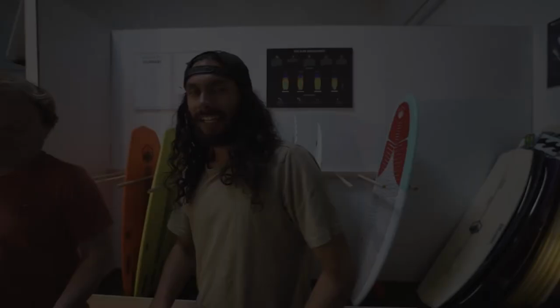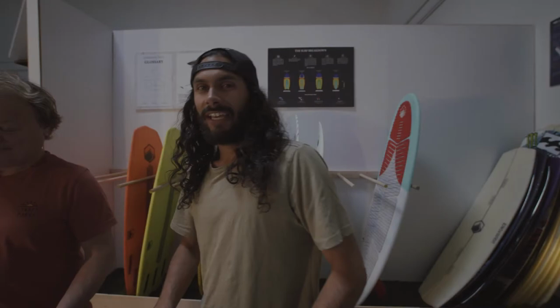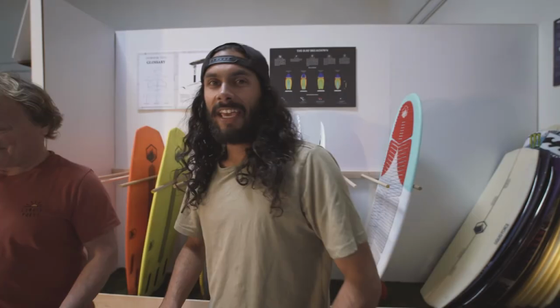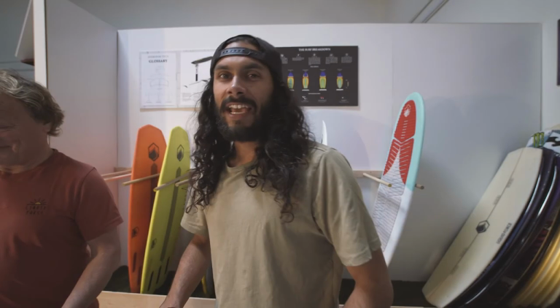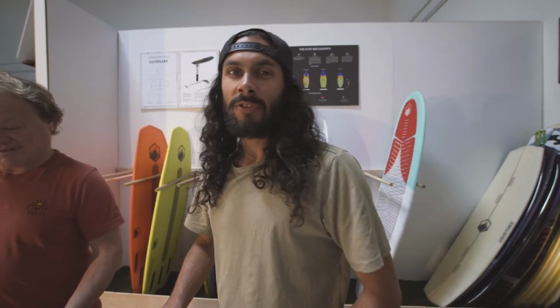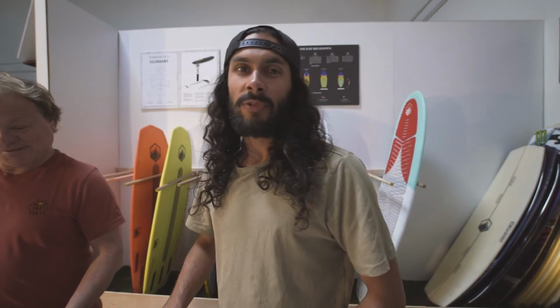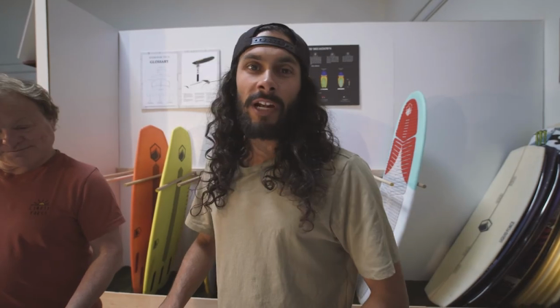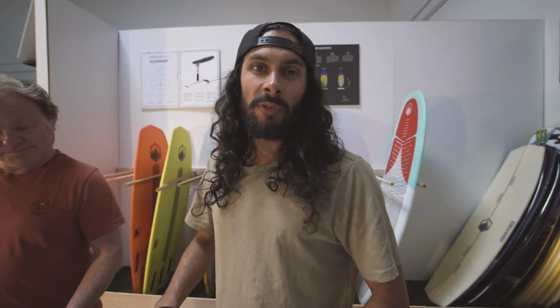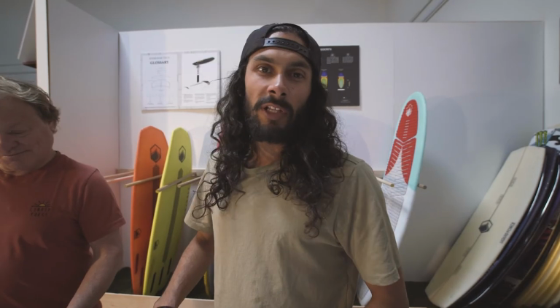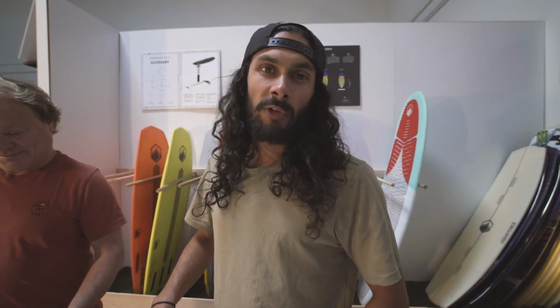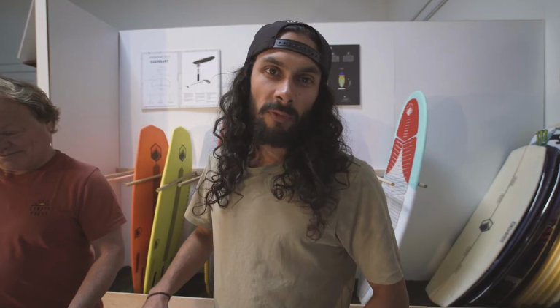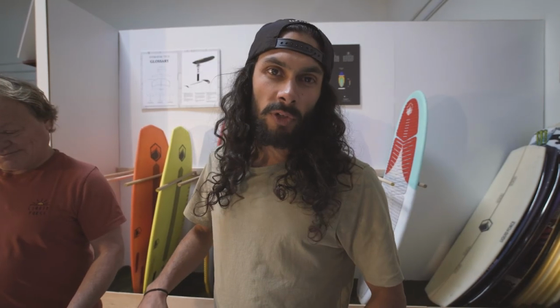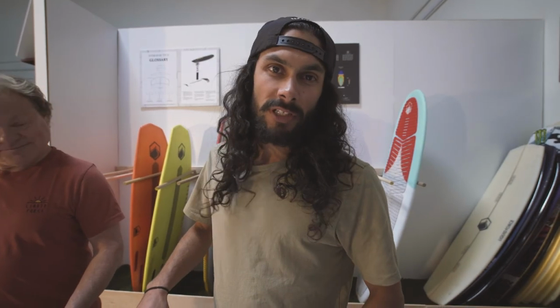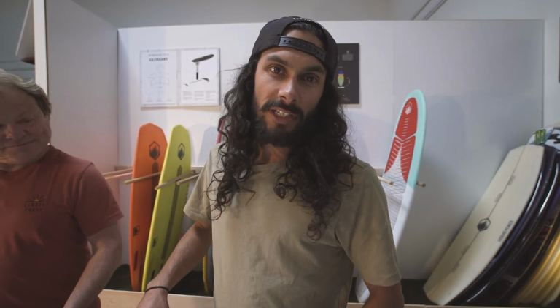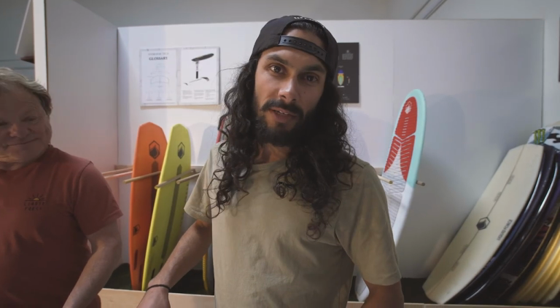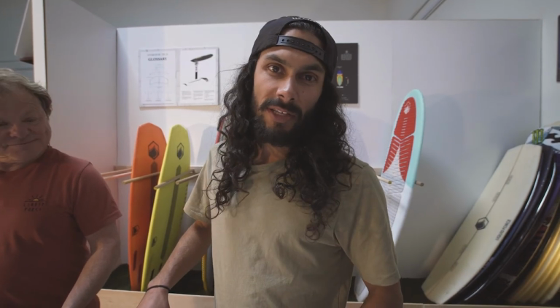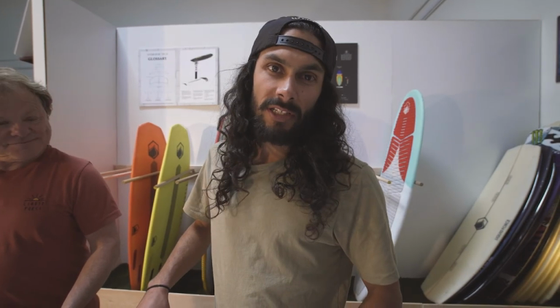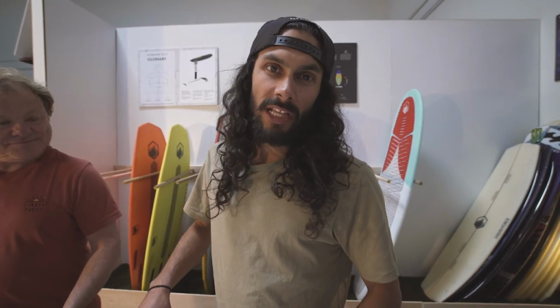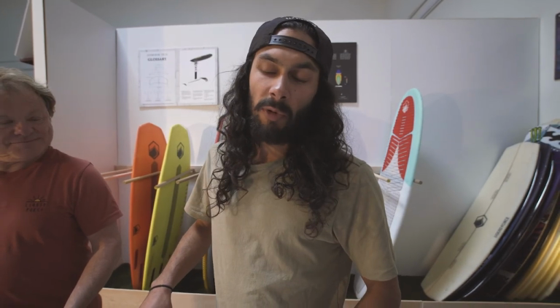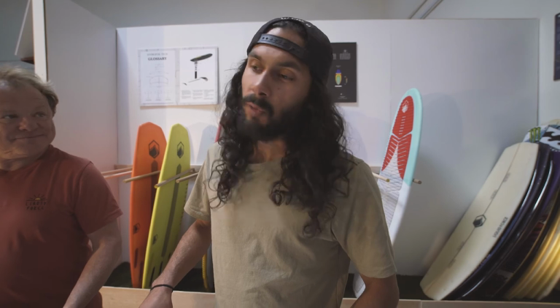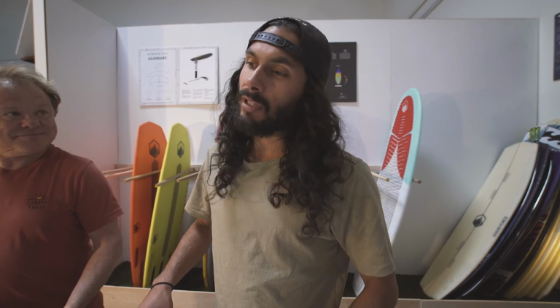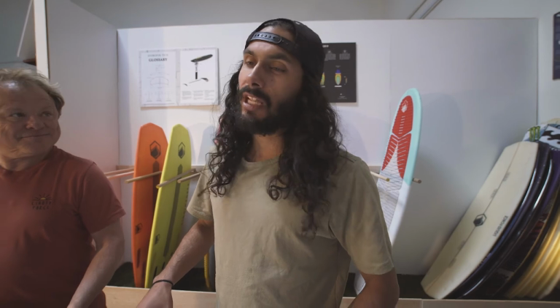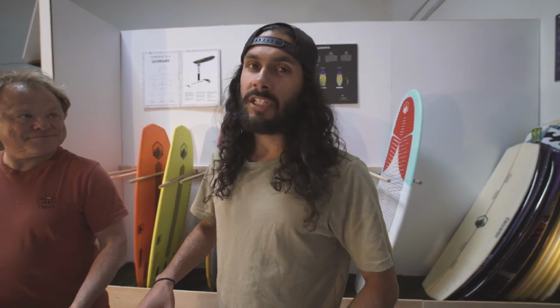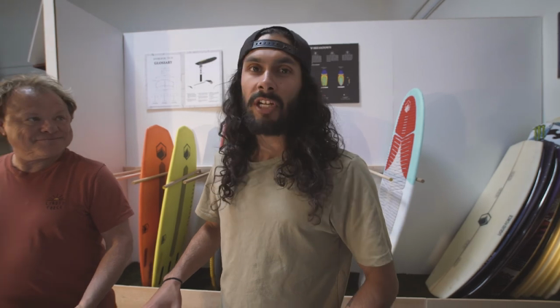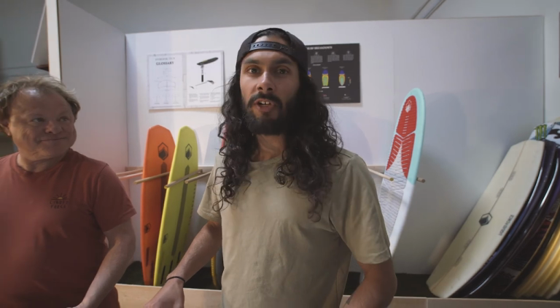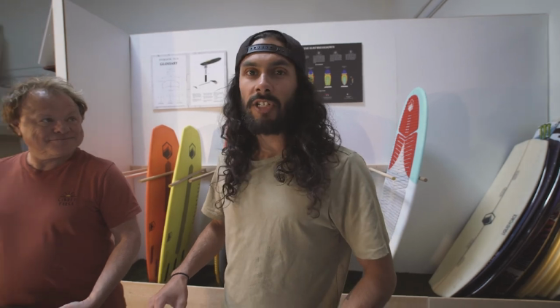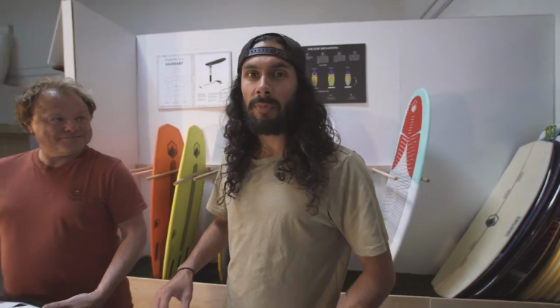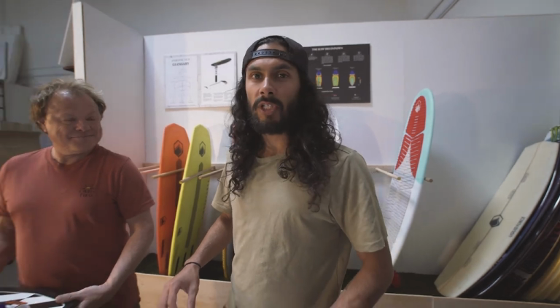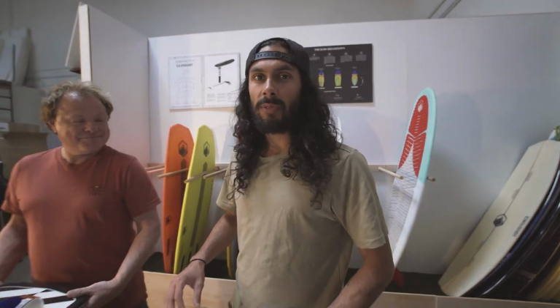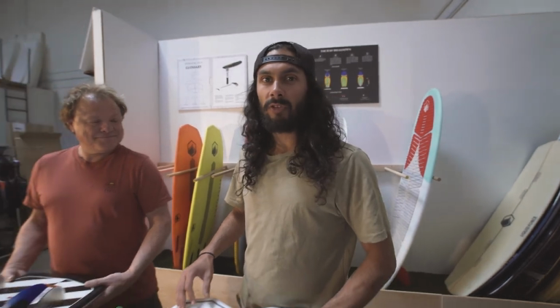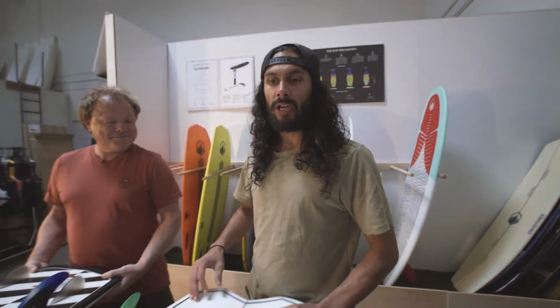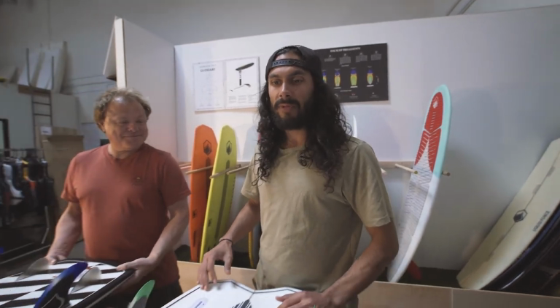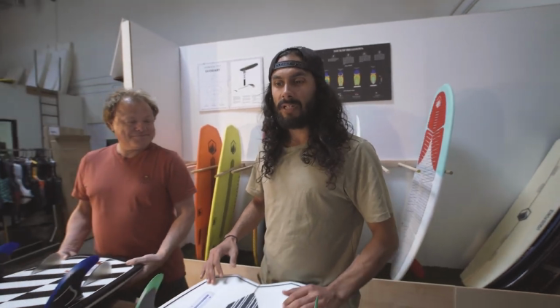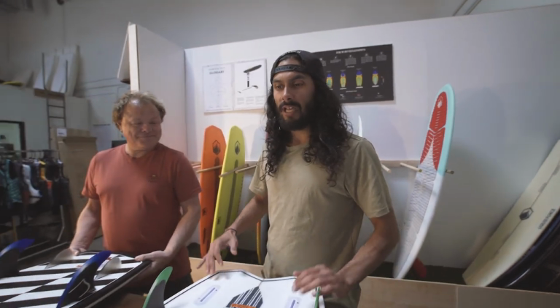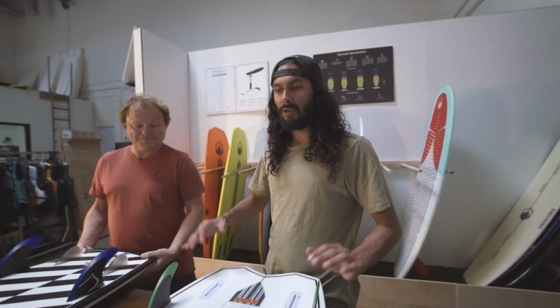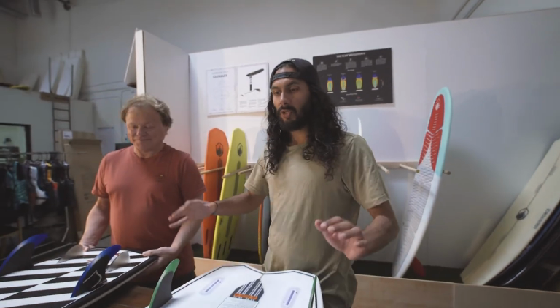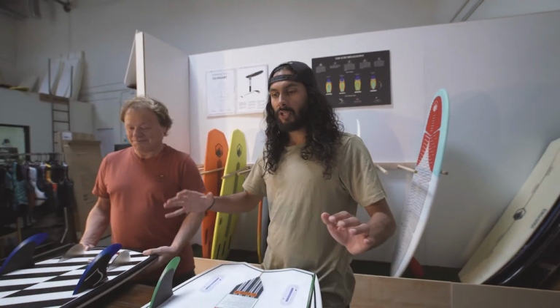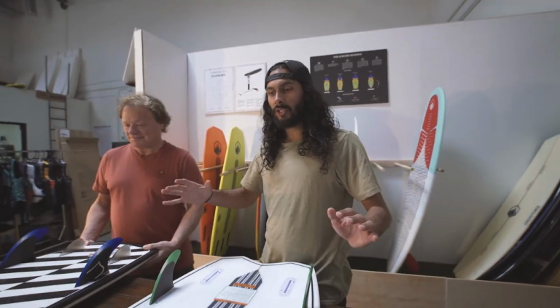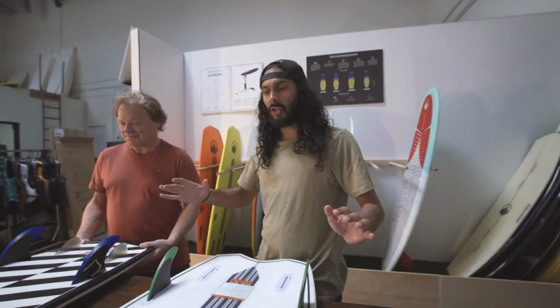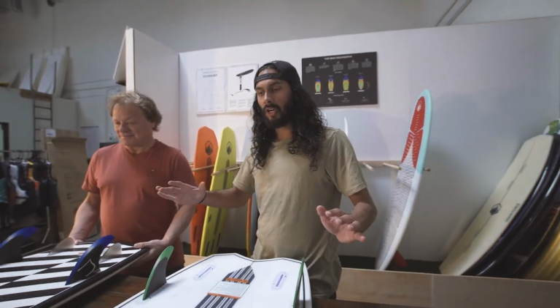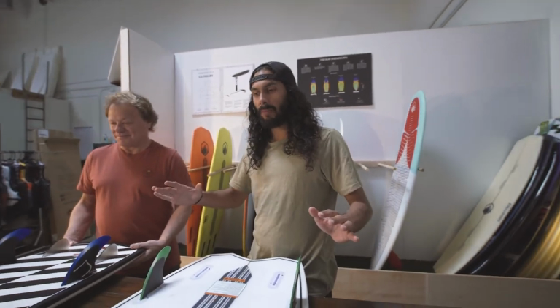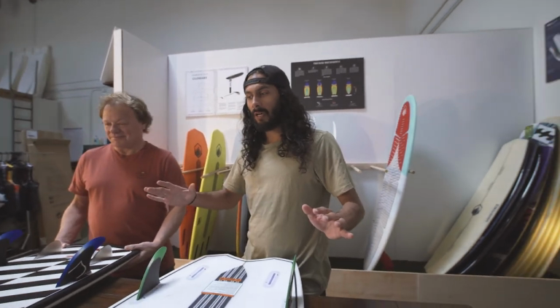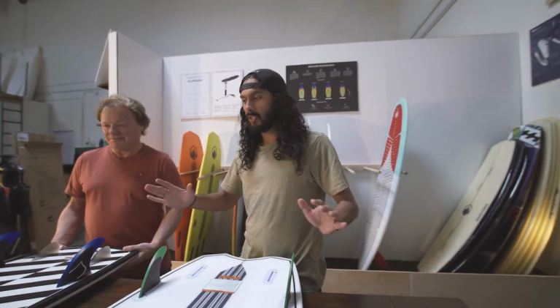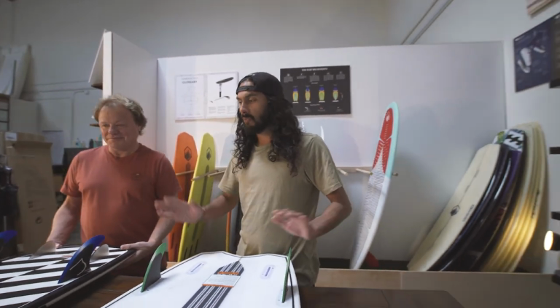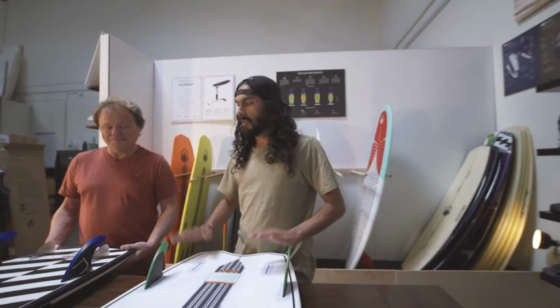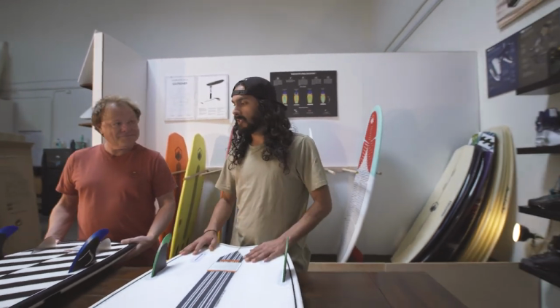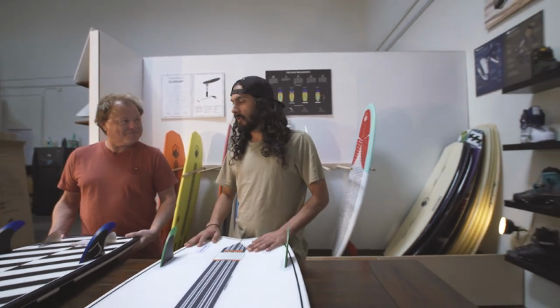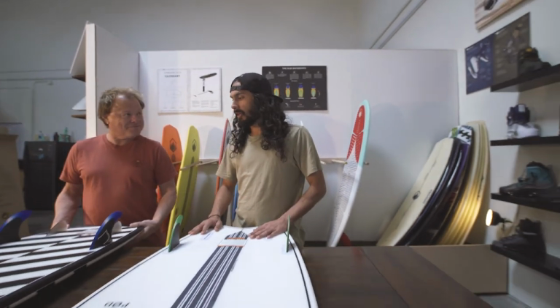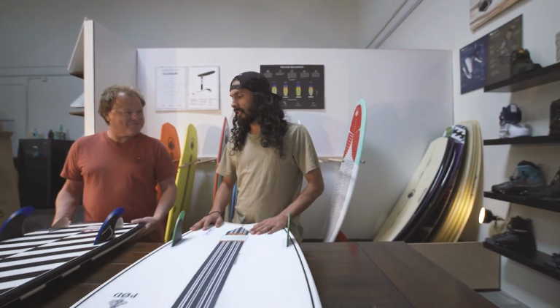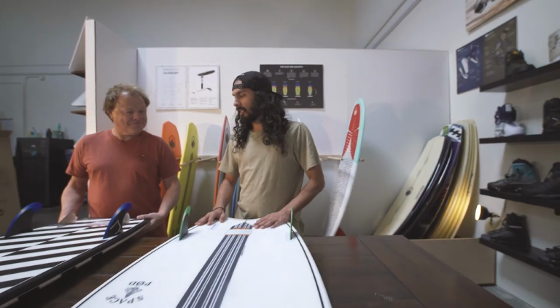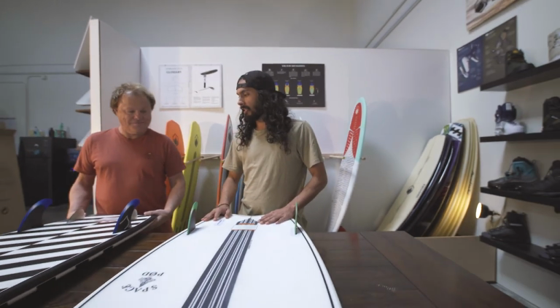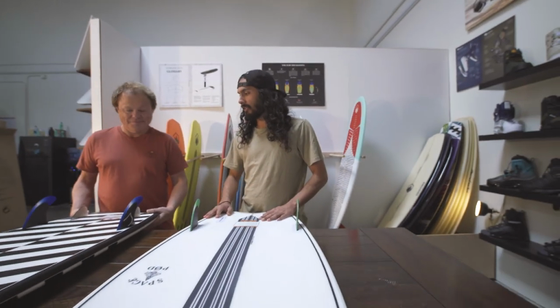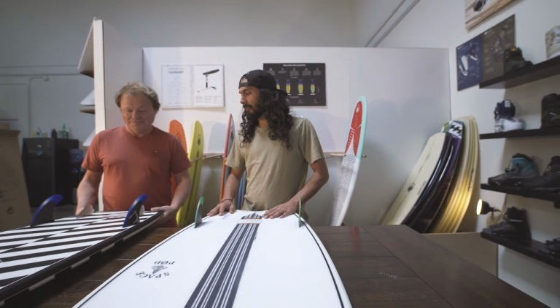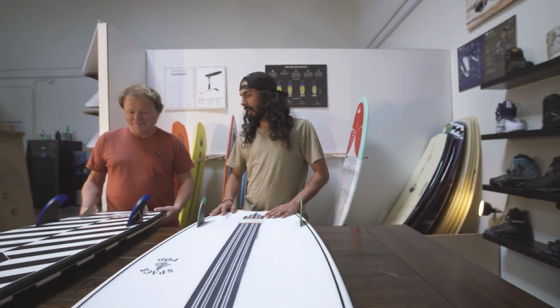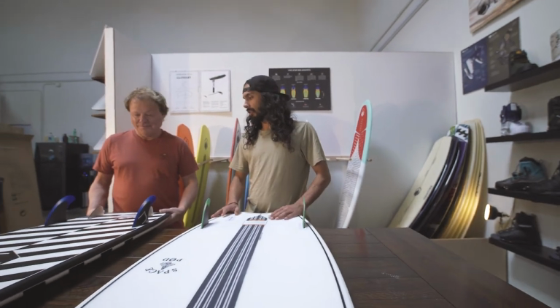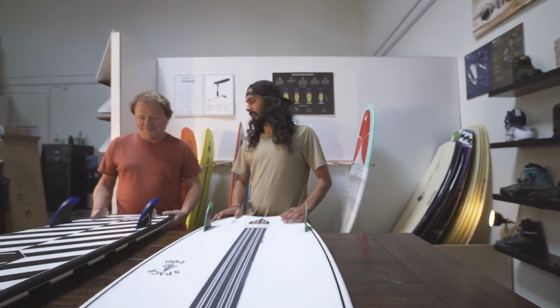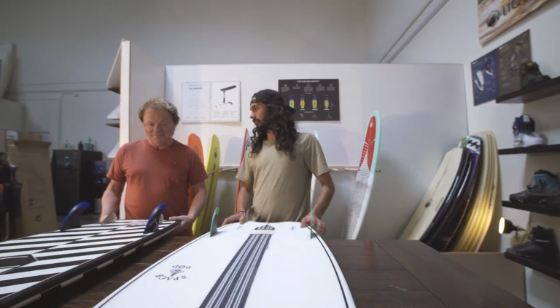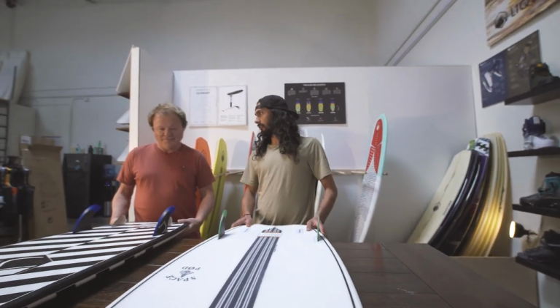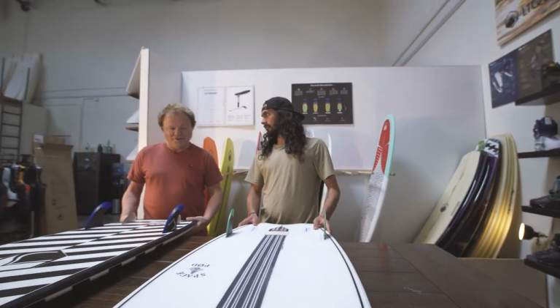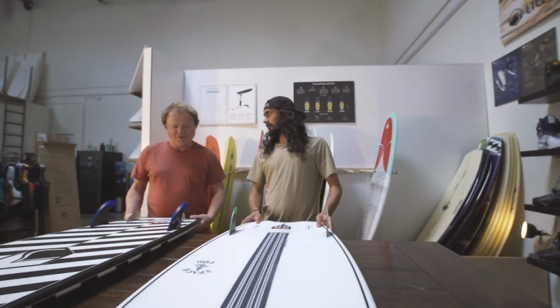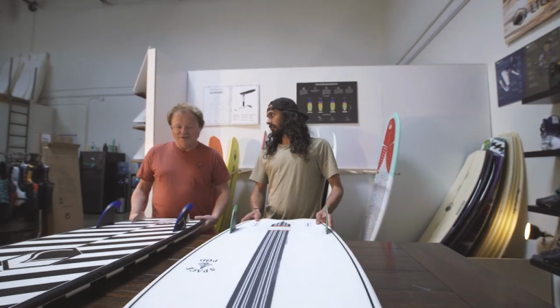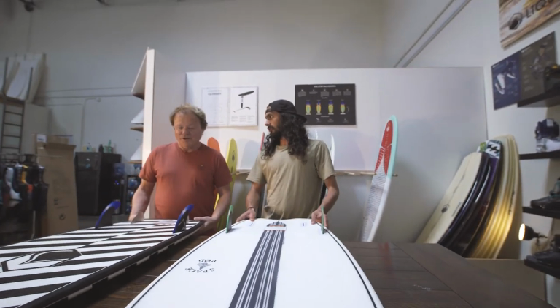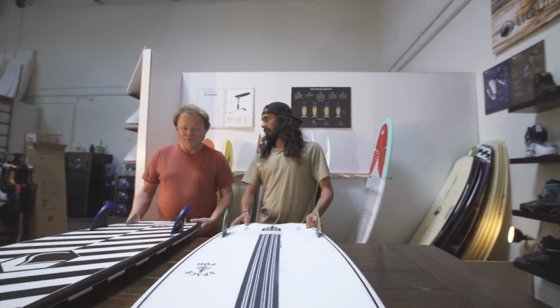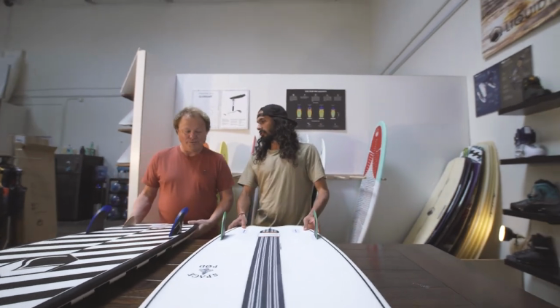Hey guys, we're down here with the Liquid Force team. Today we're with legendary shaper Jimmy Redmond and we're going to talk about the Space Pod and the Pod.